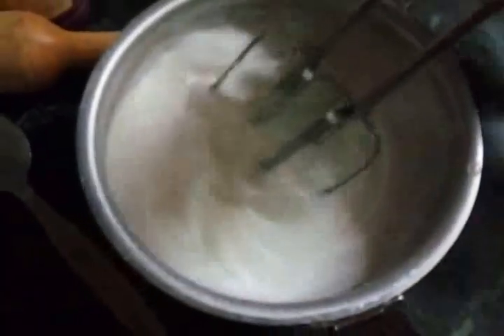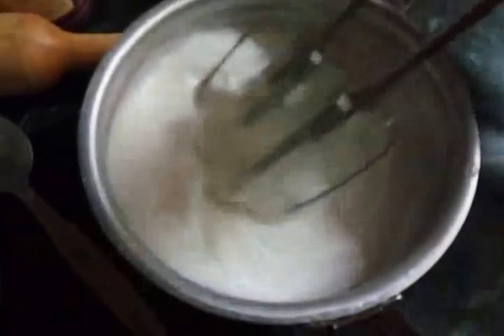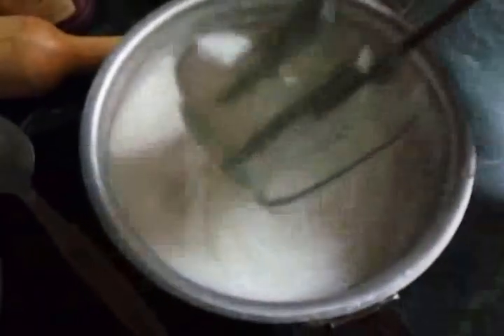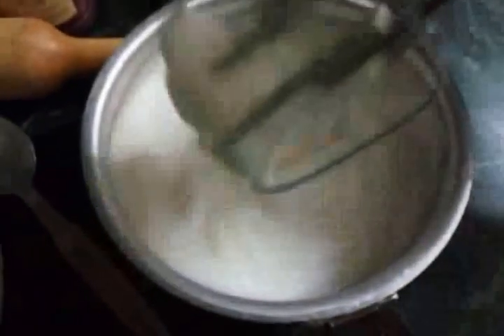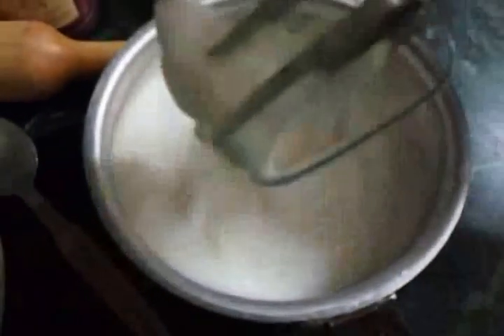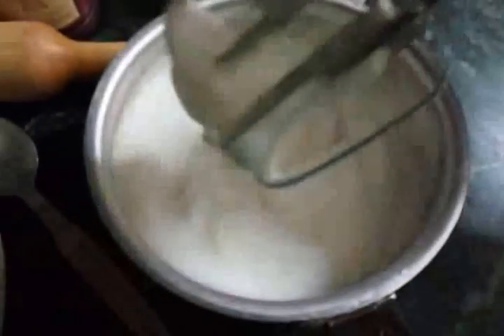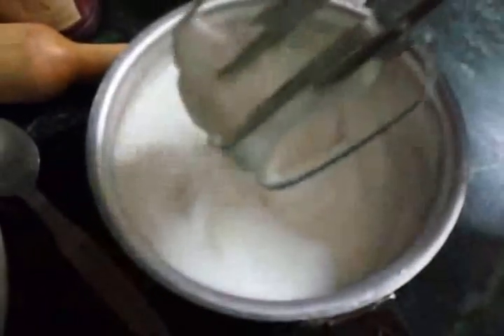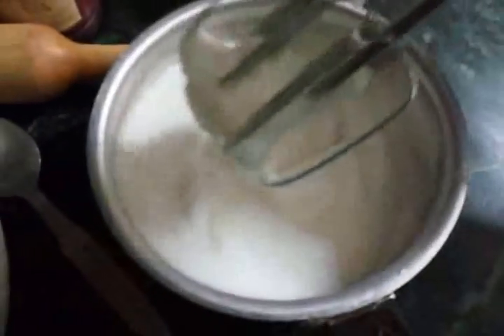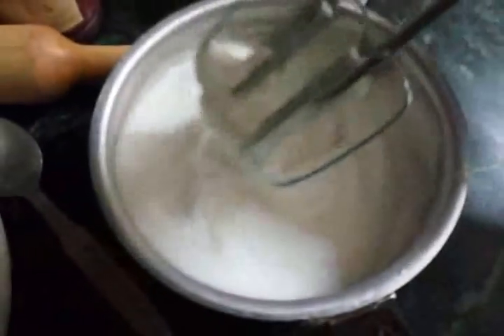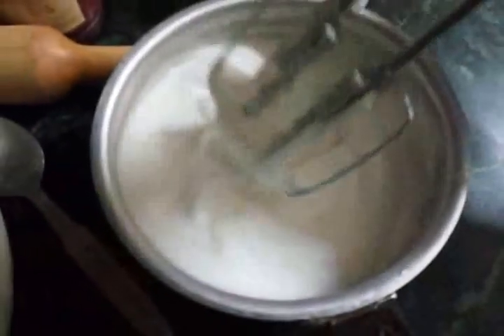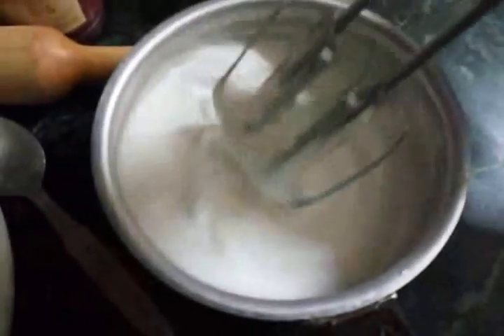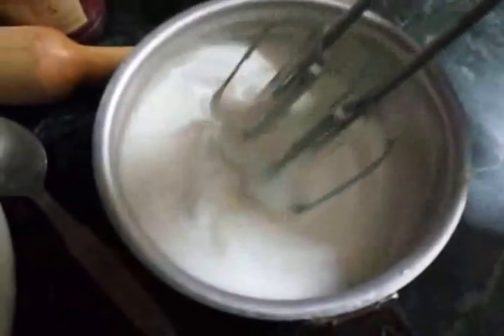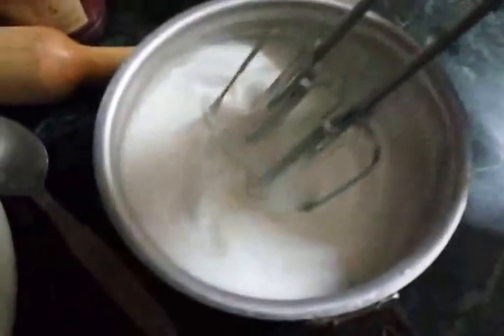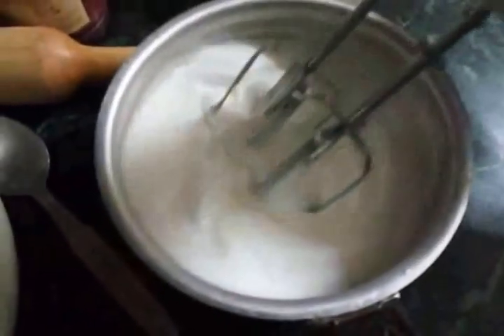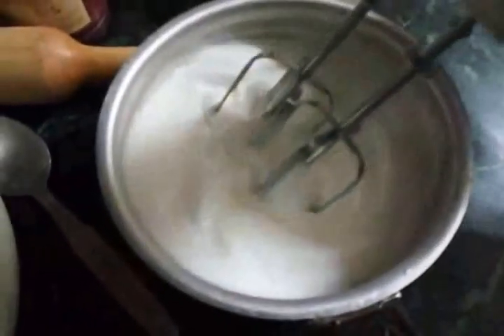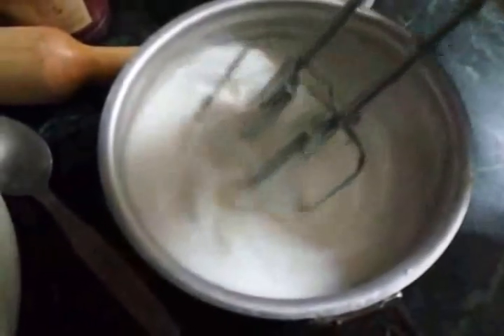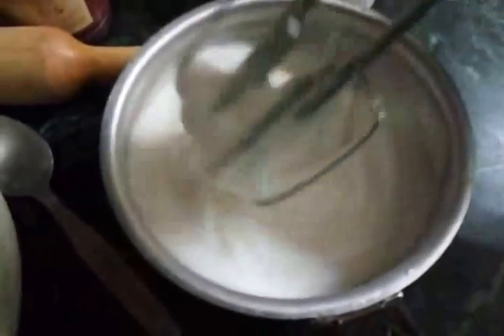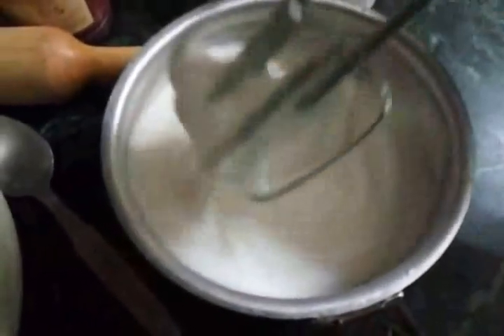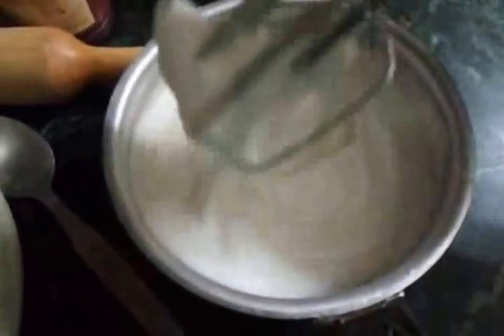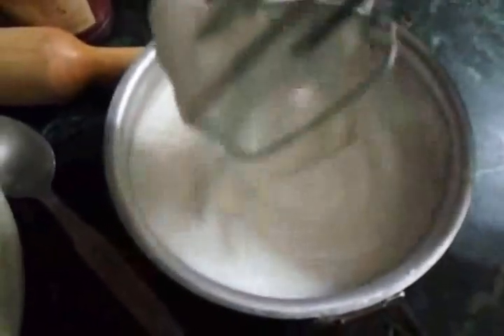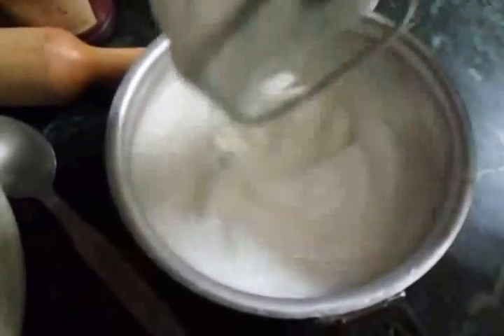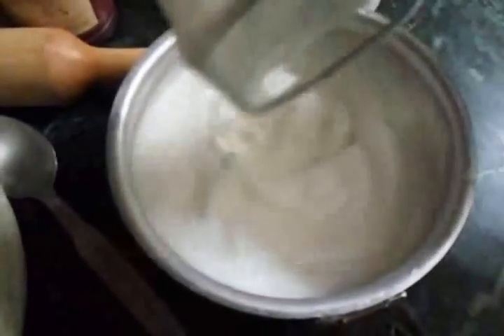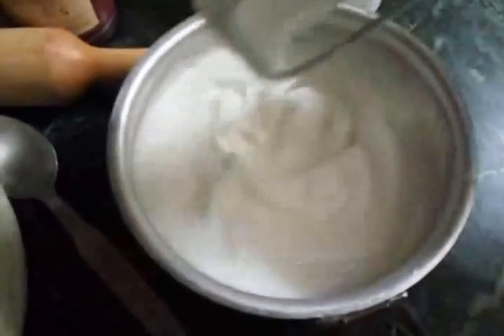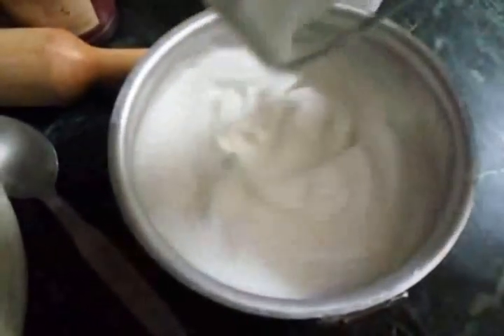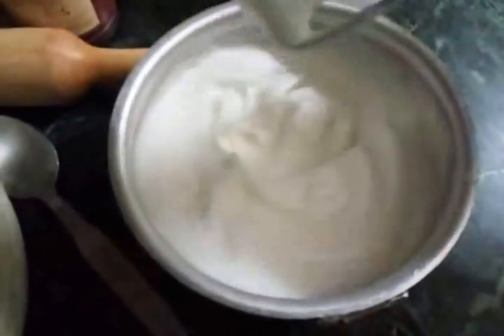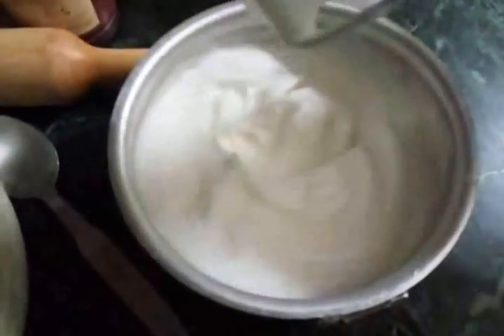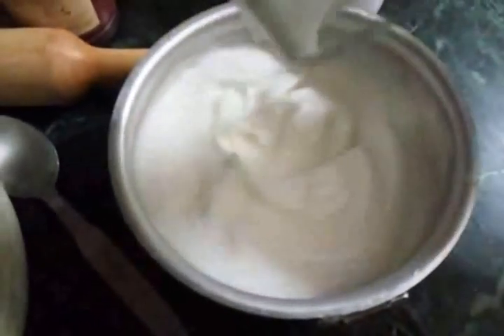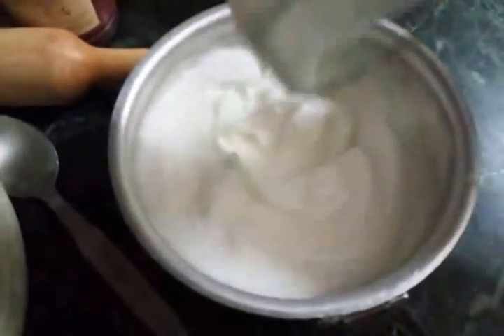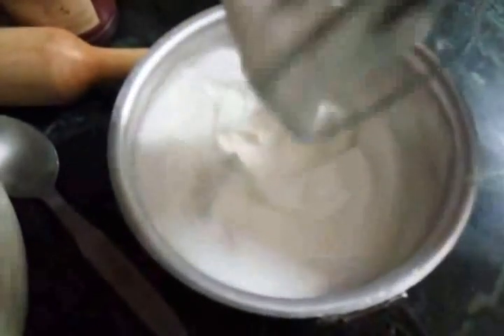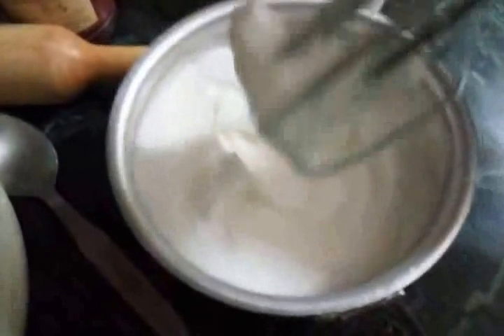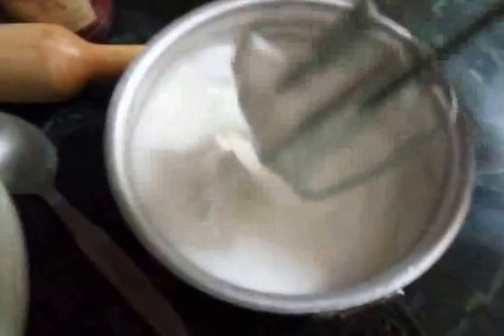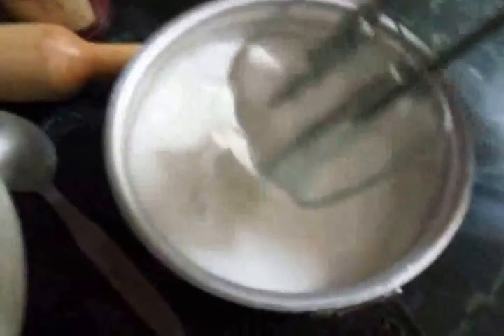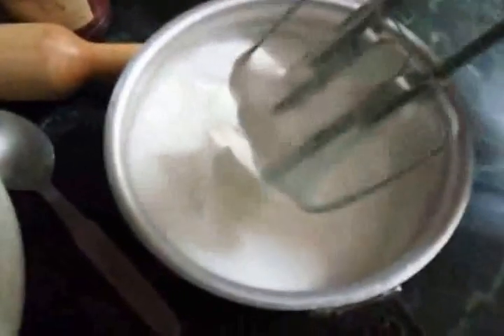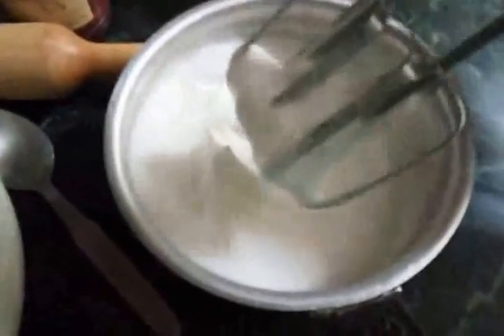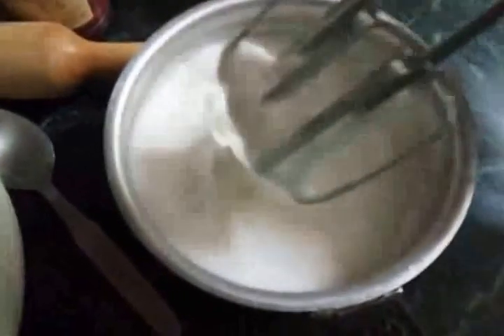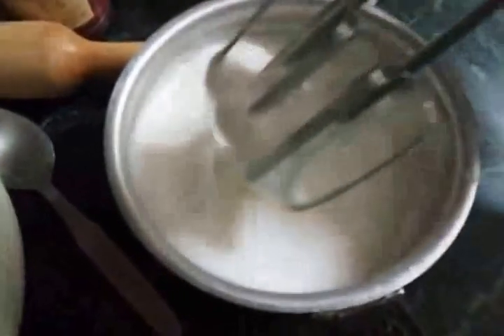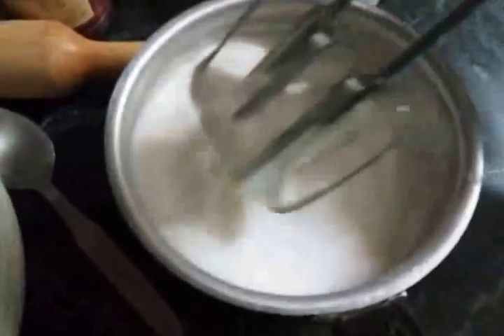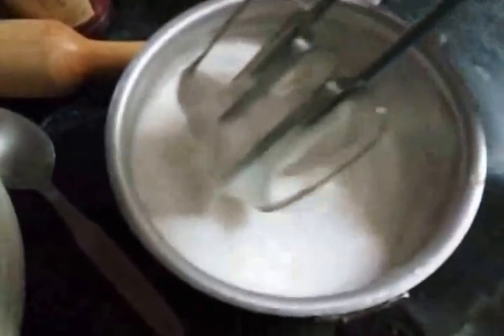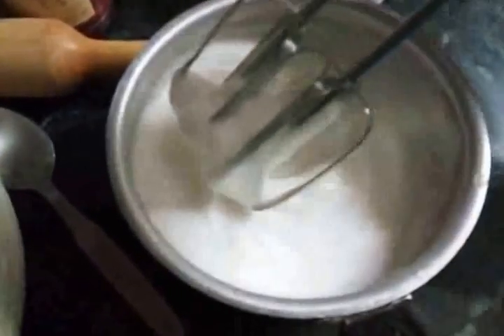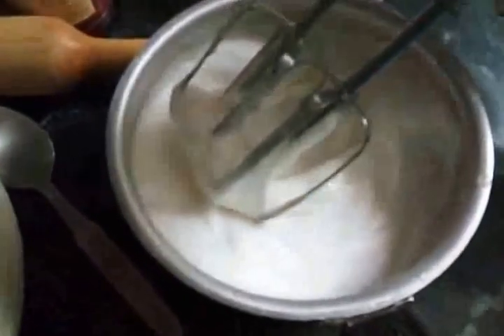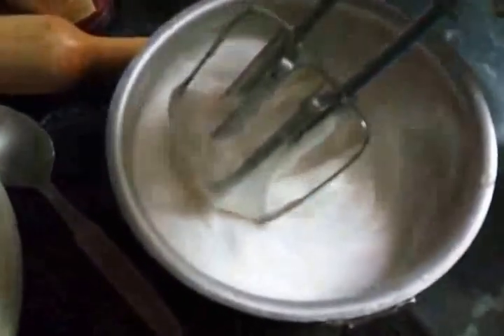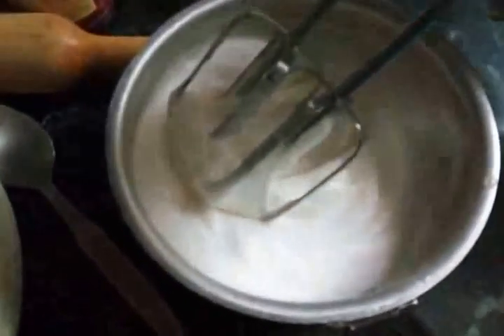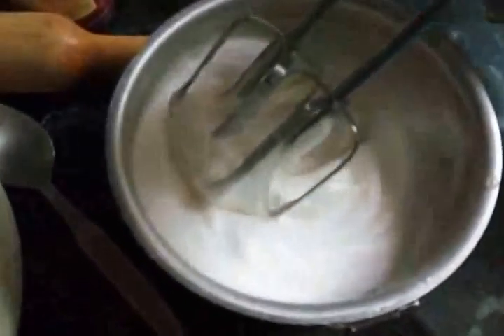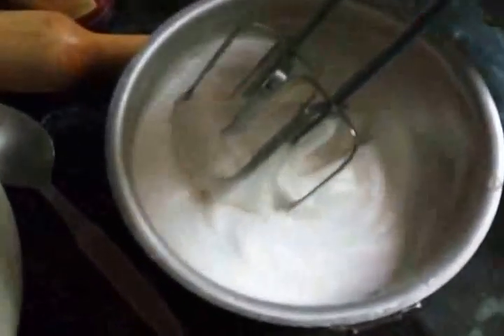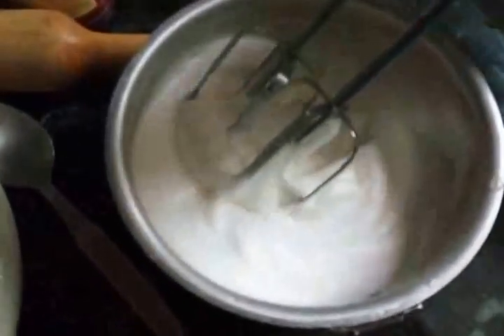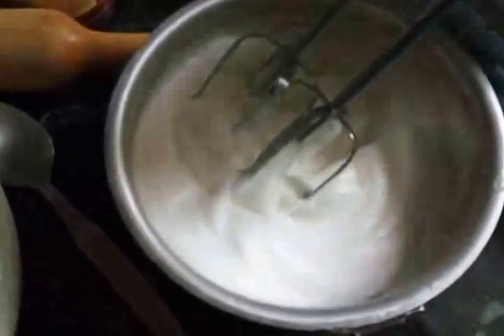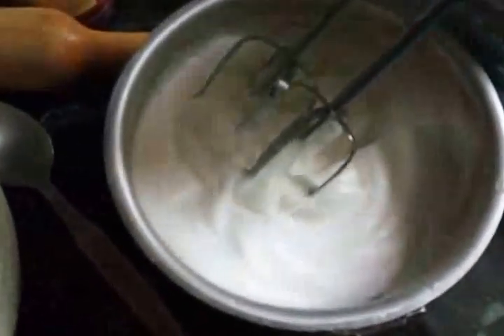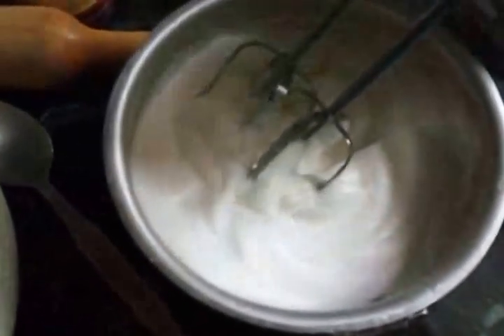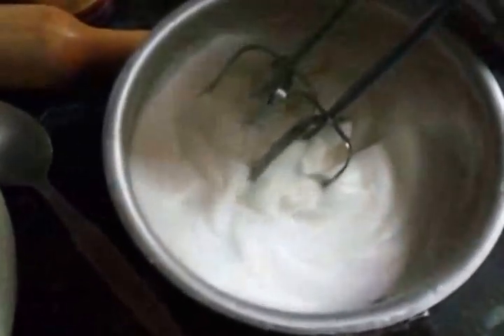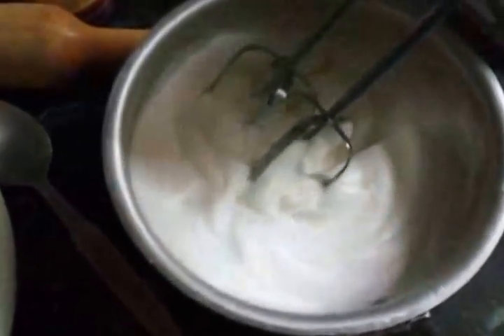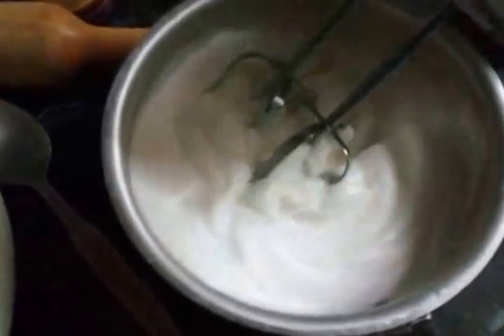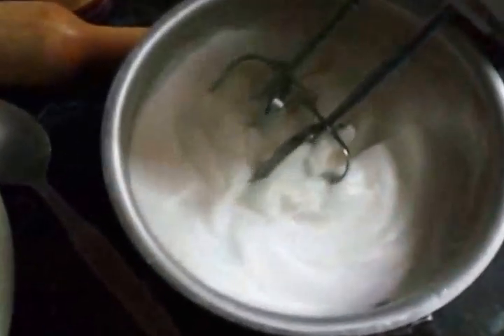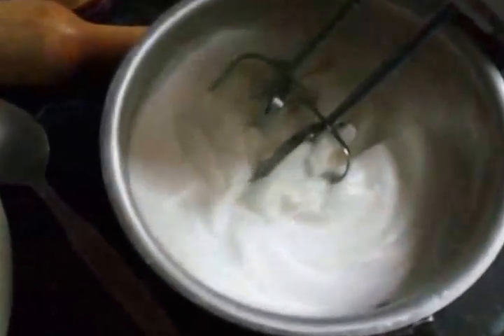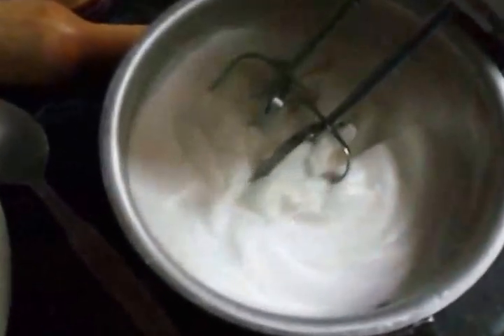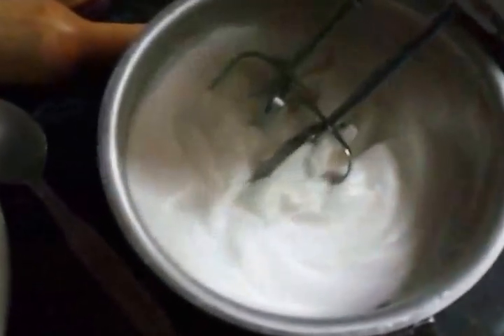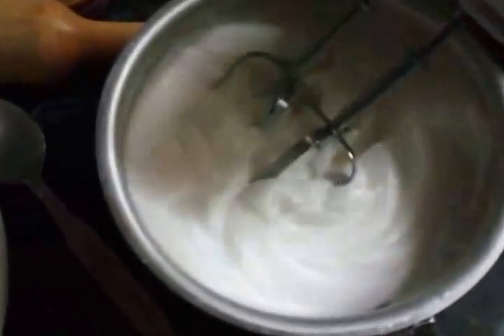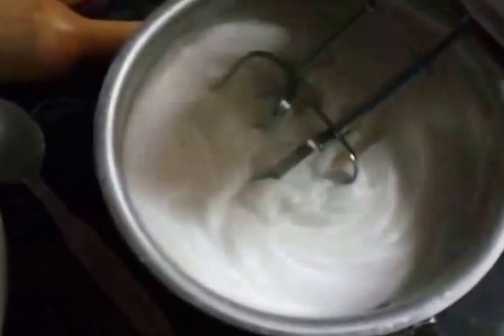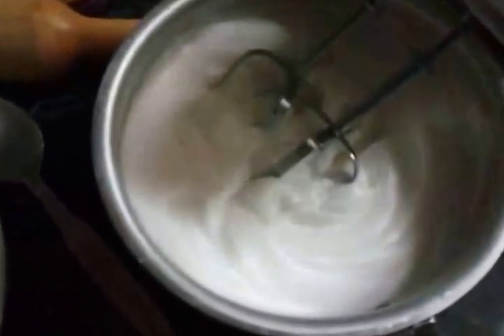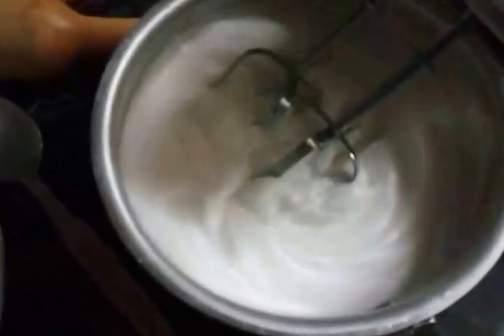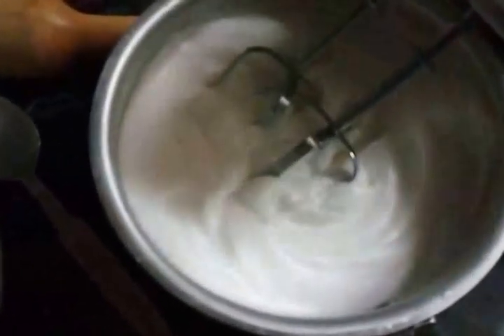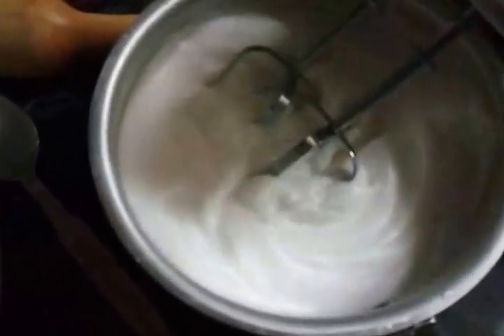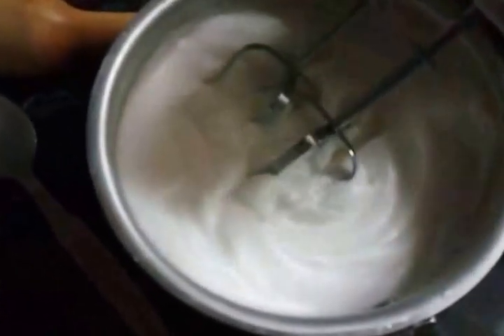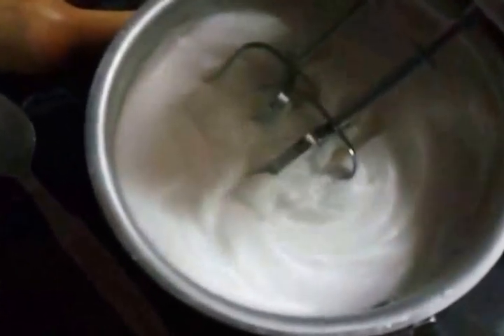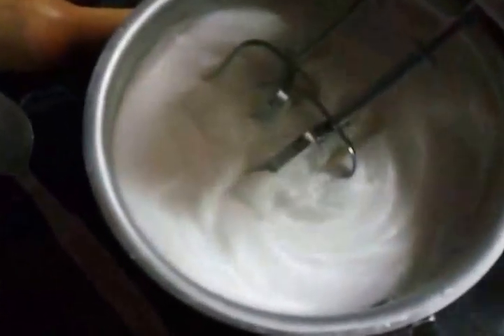Now you can see this has frothed up a bit and stiff peaks are forming. Now I'll start adding the sugar.